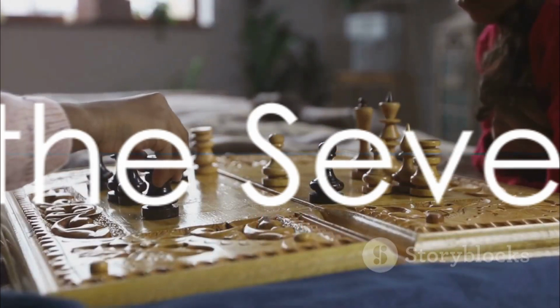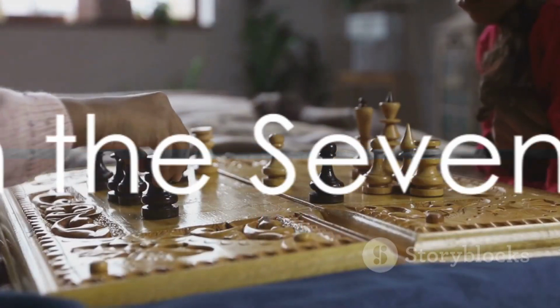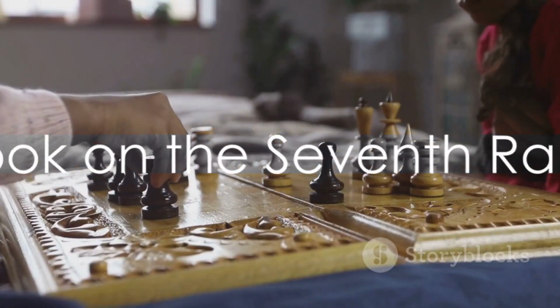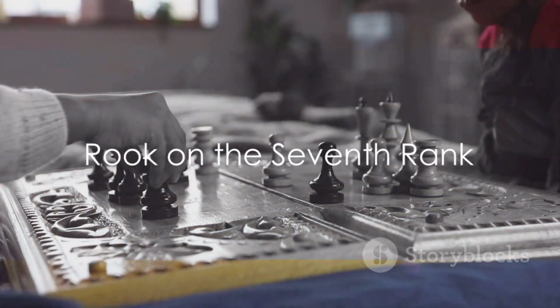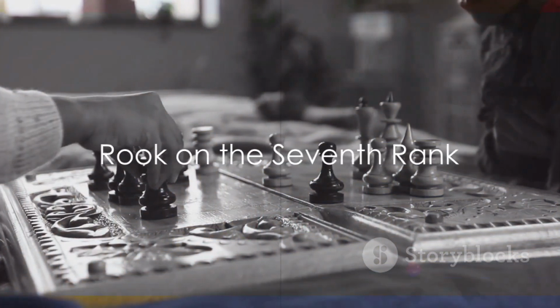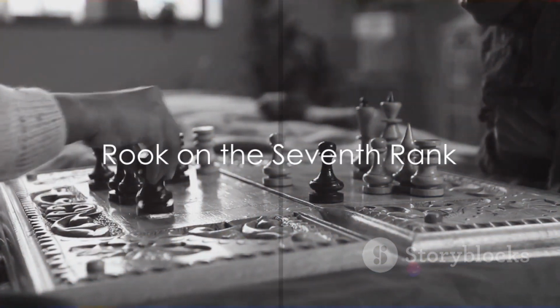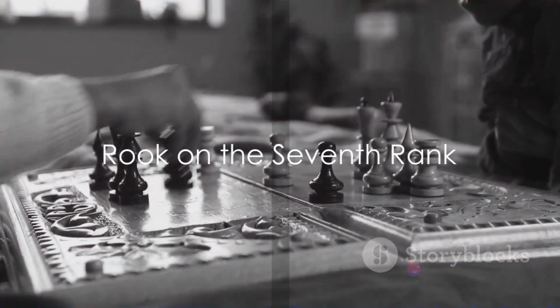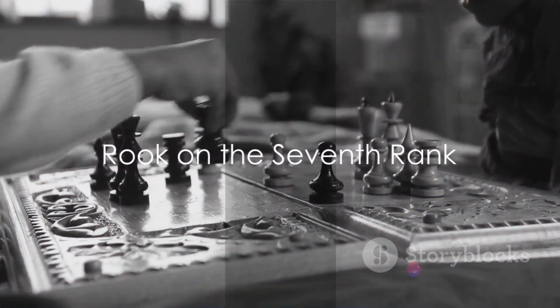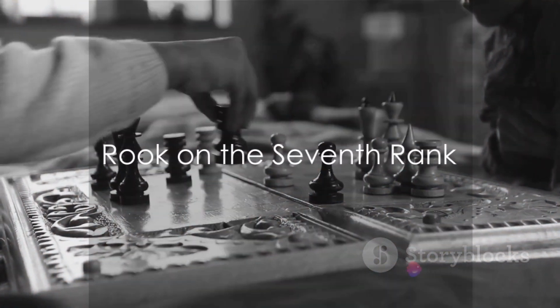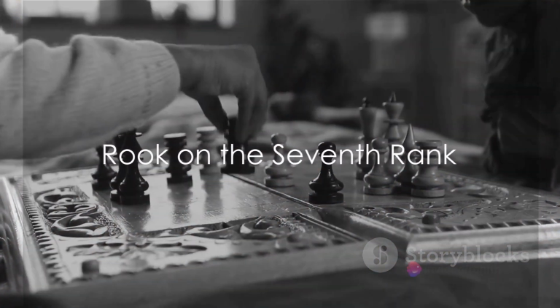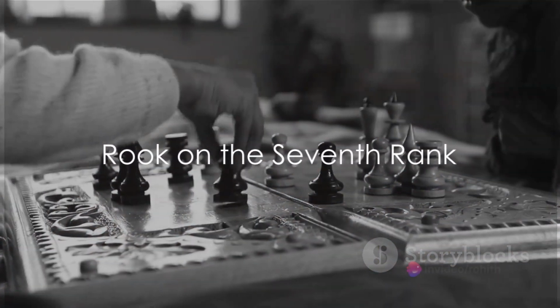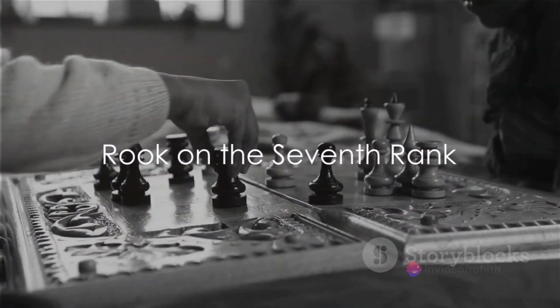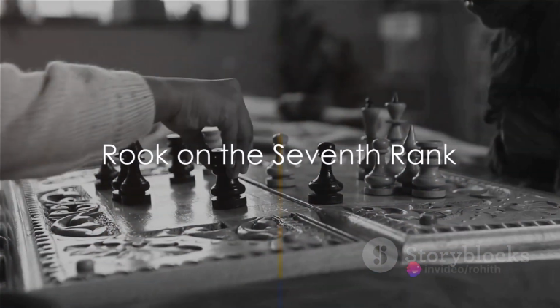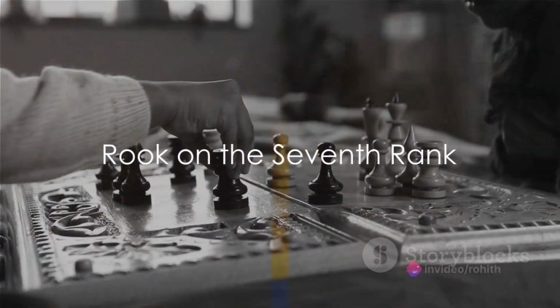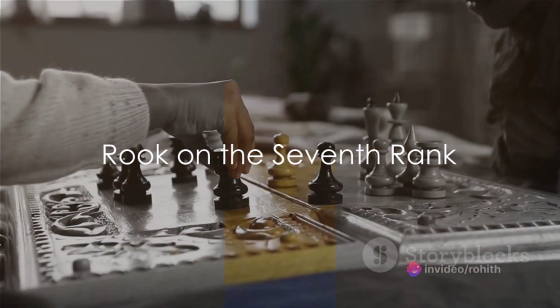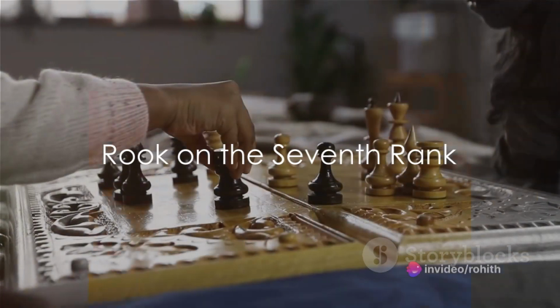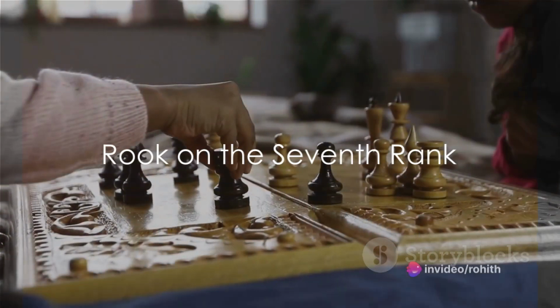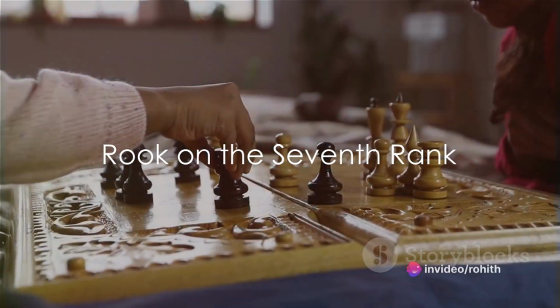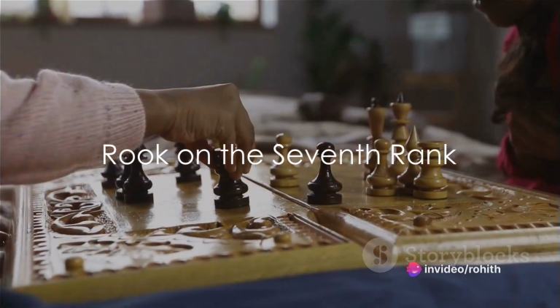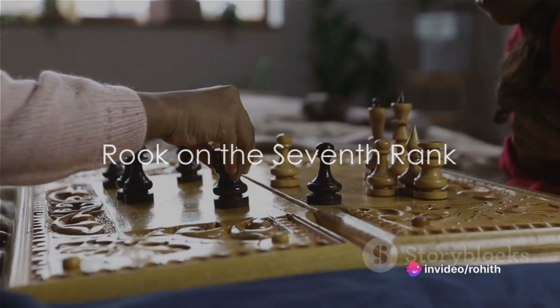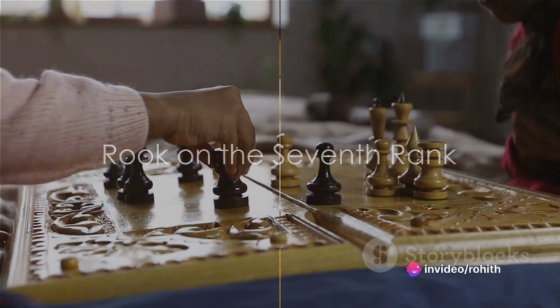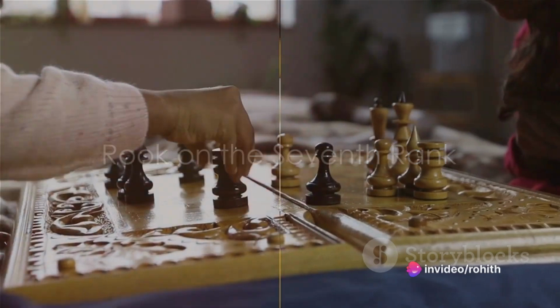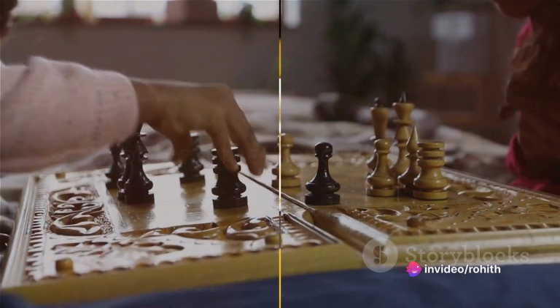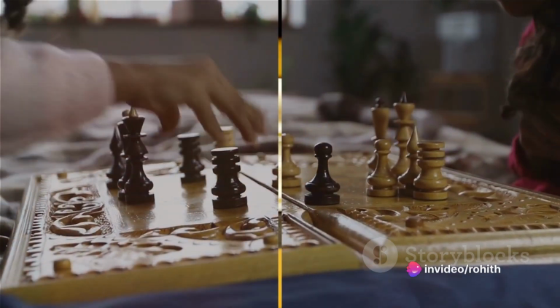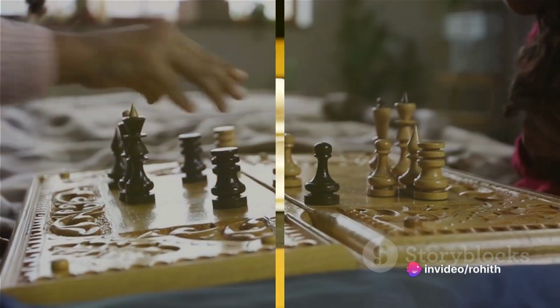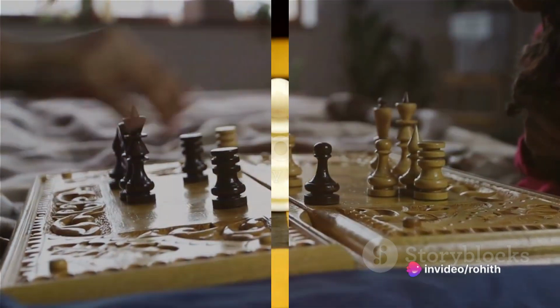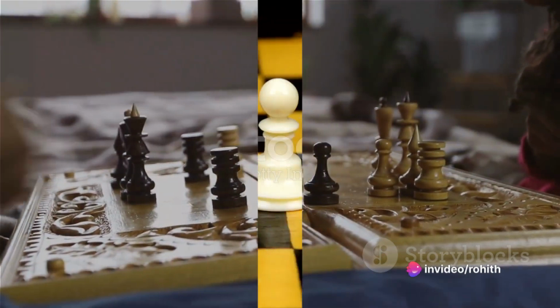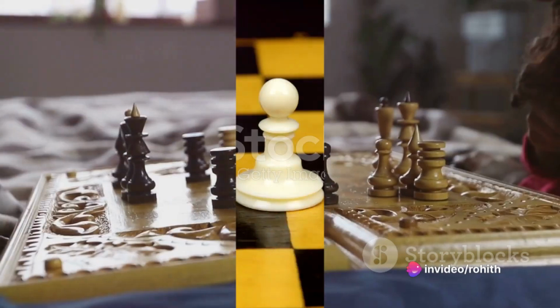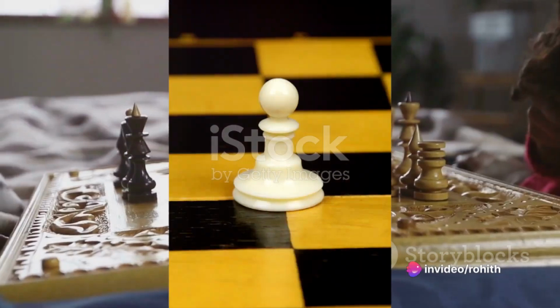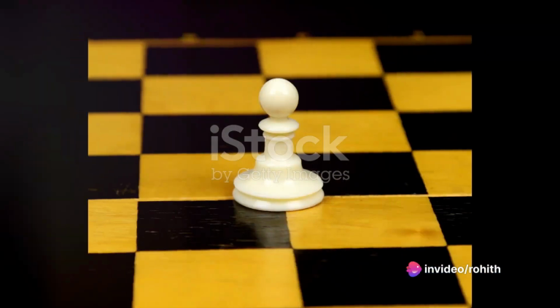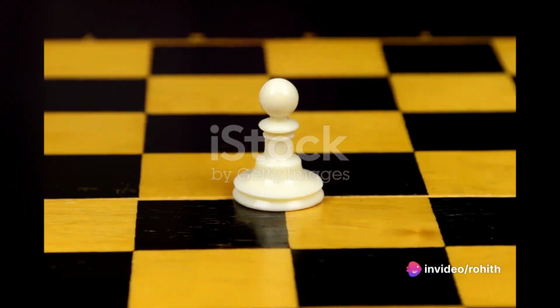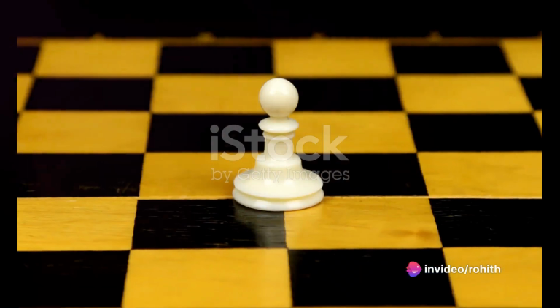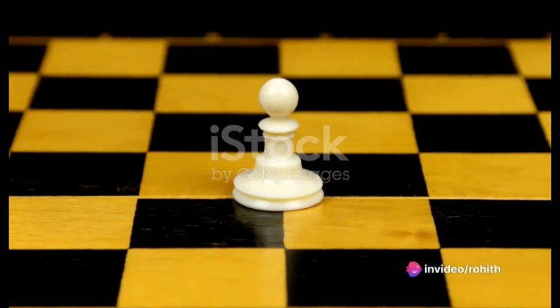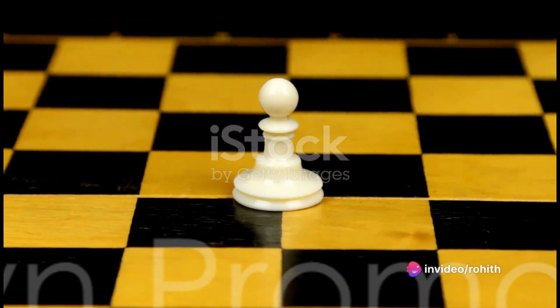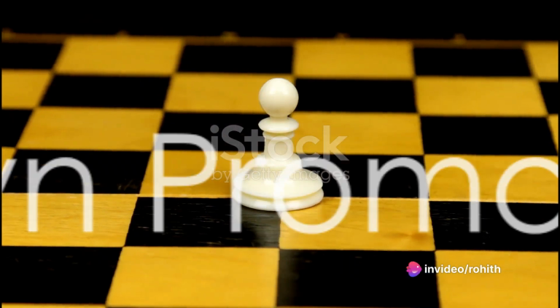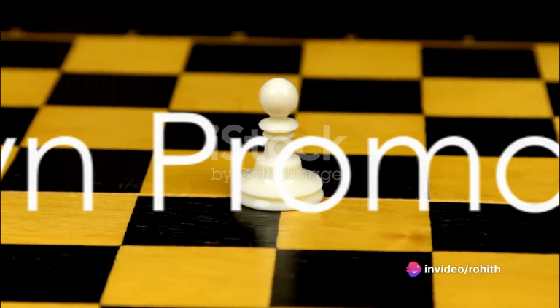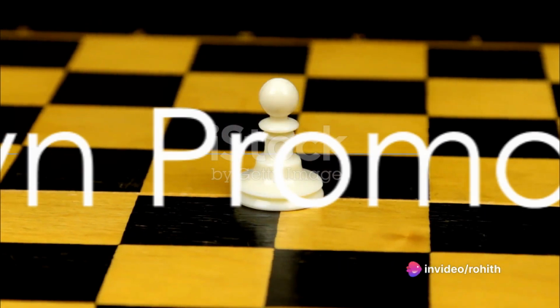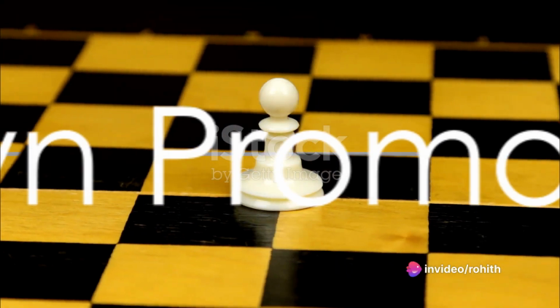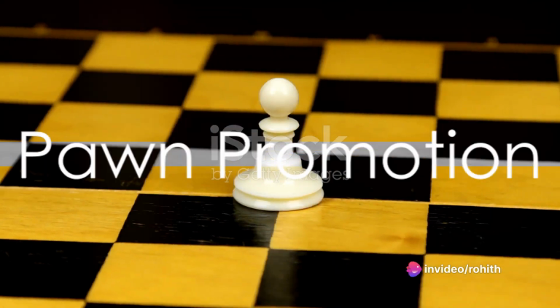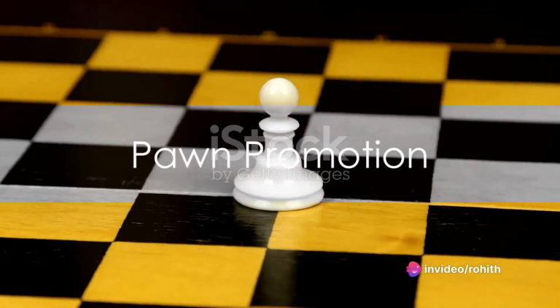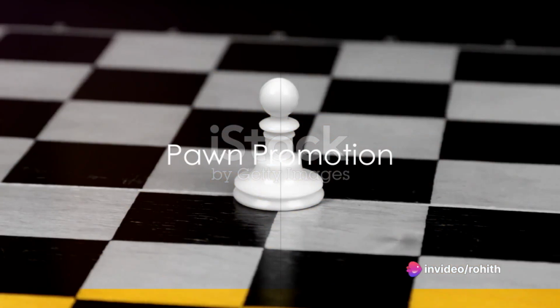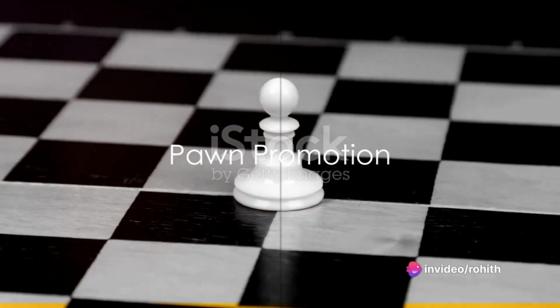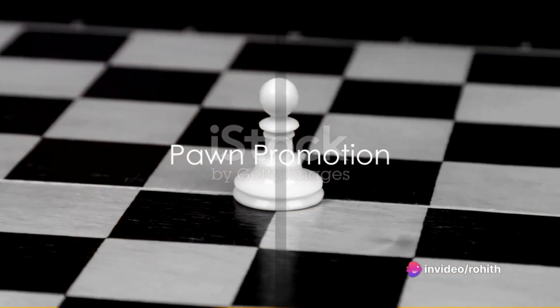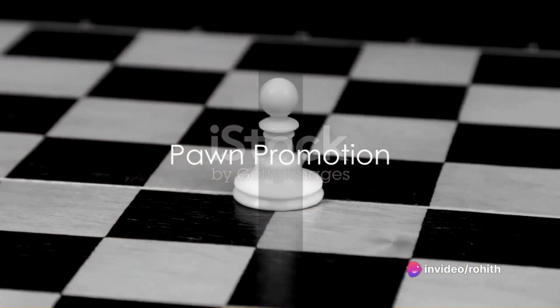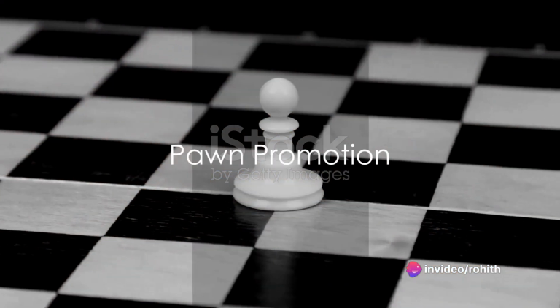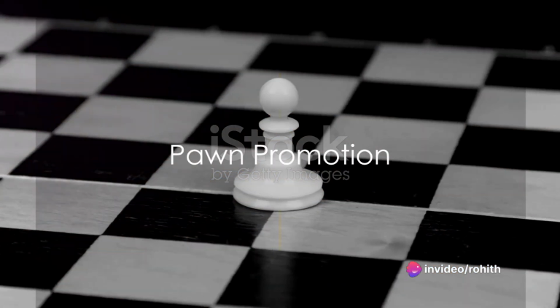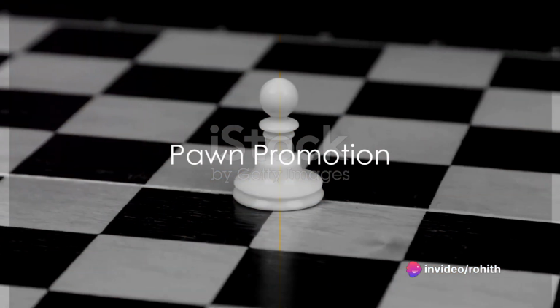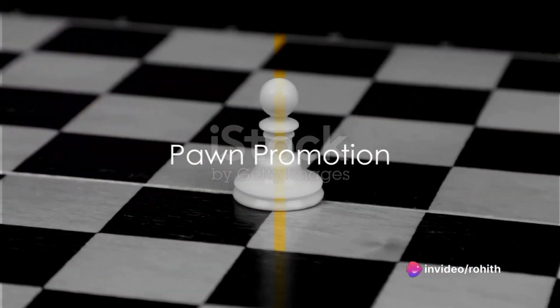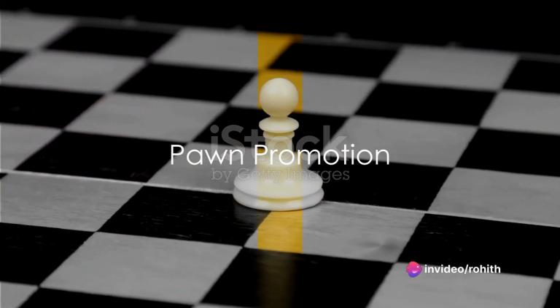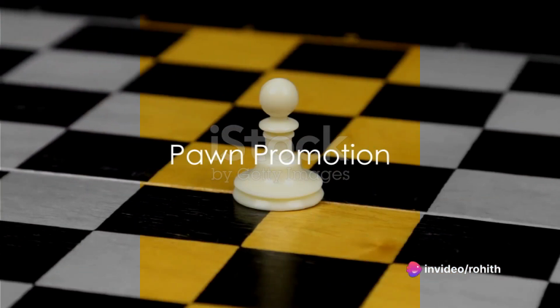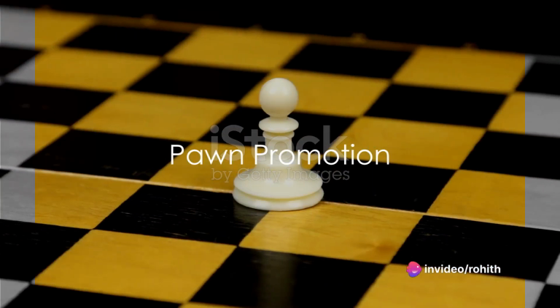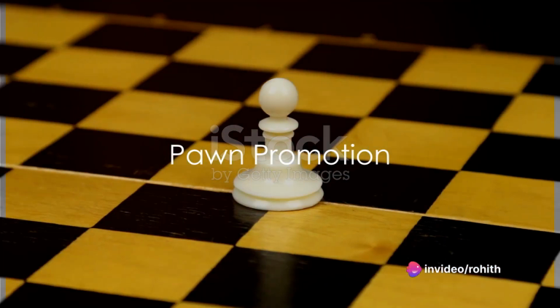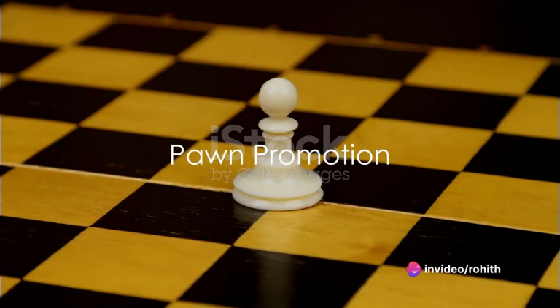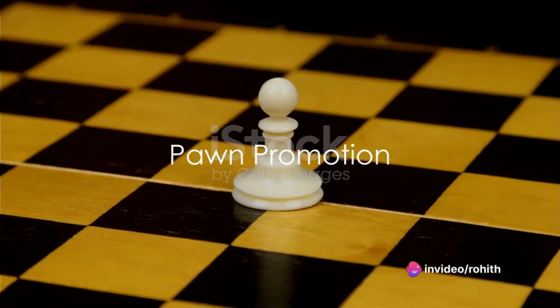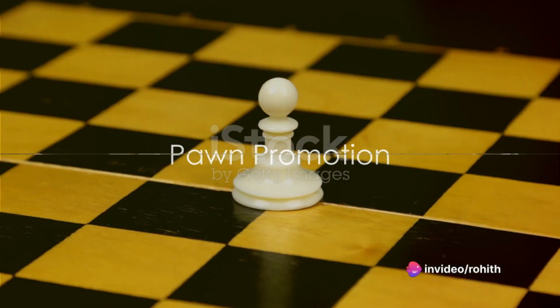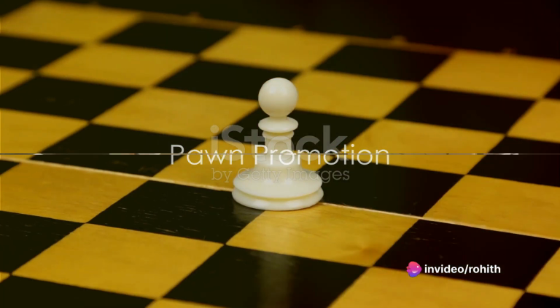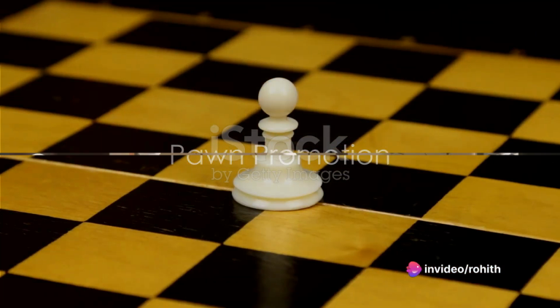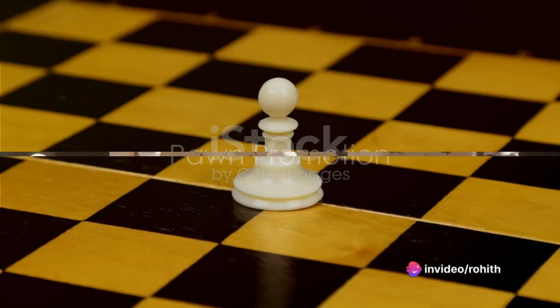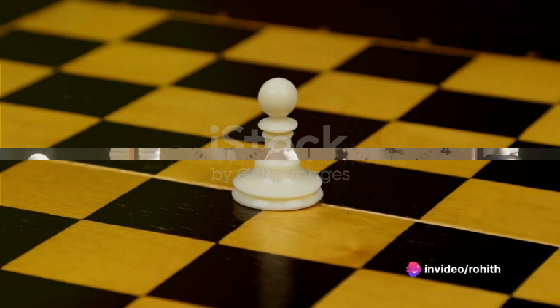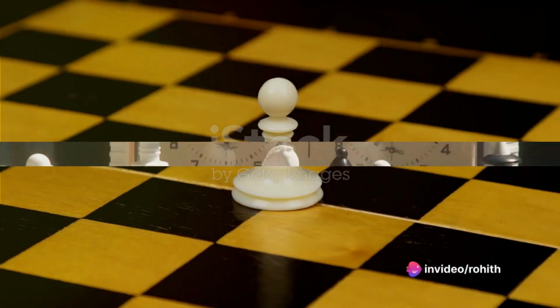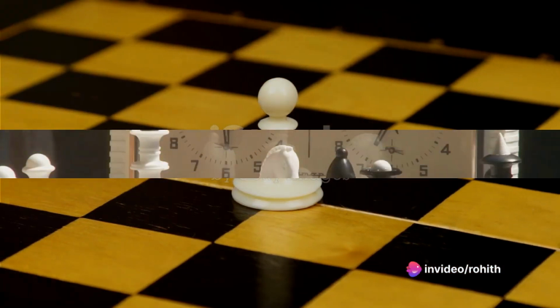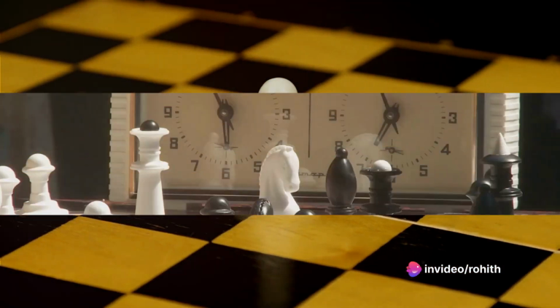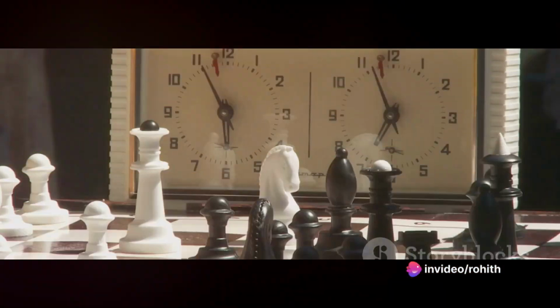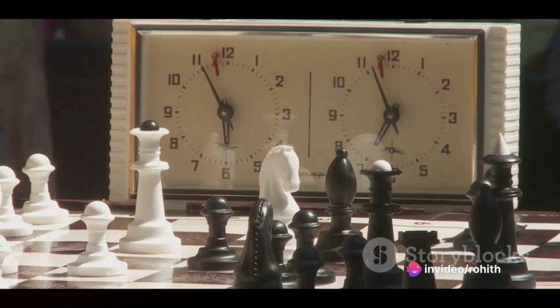Place your rook on the opponent's 7th rank for pressure. In the endgame, aim for pawn promotion opportunities.